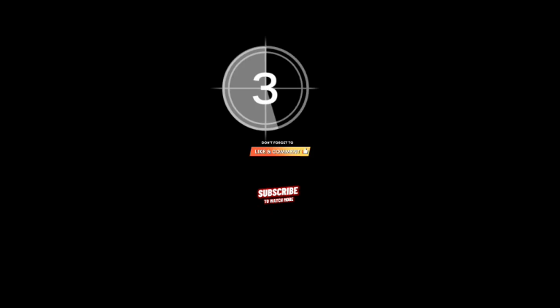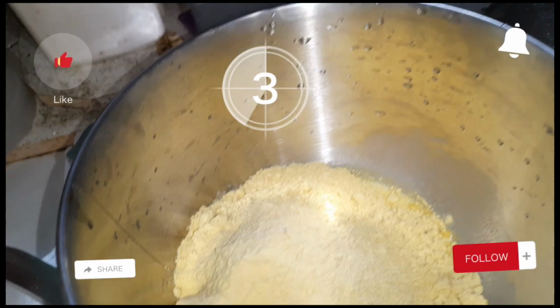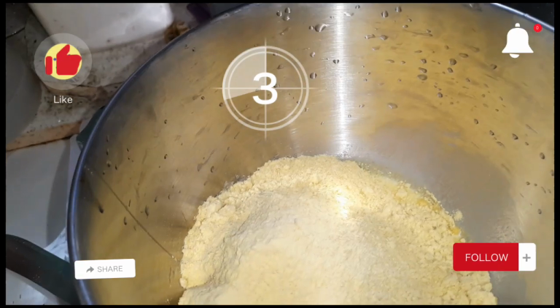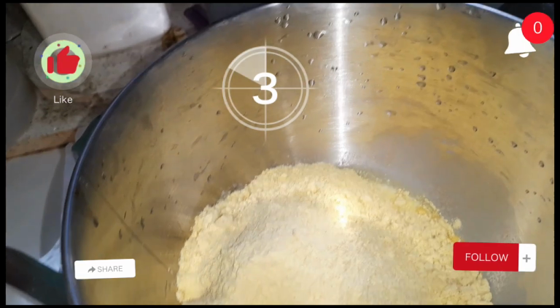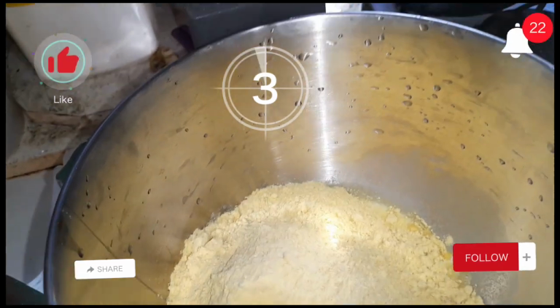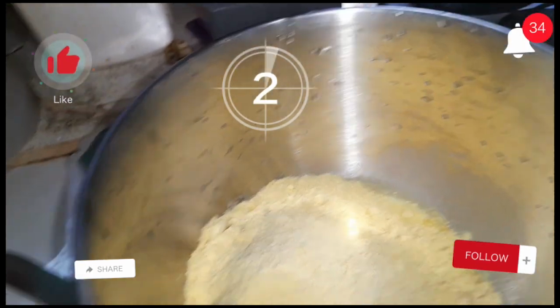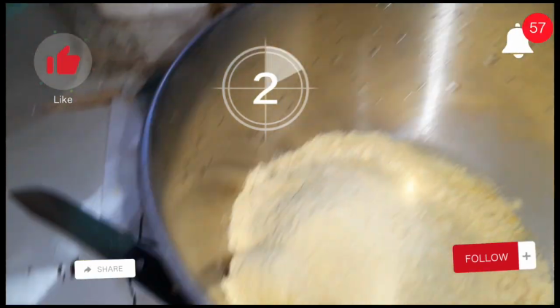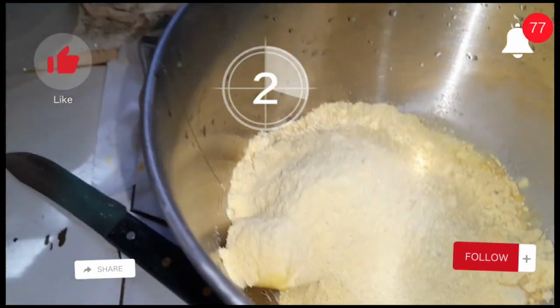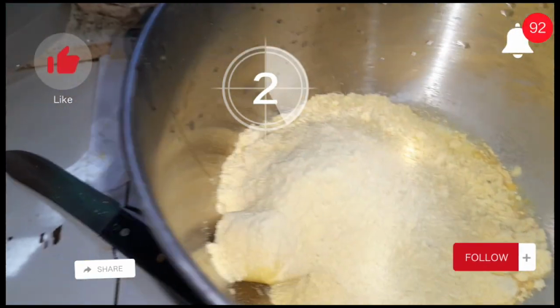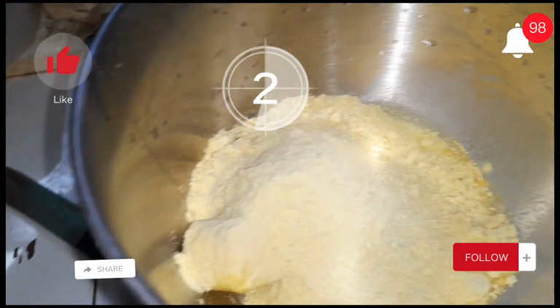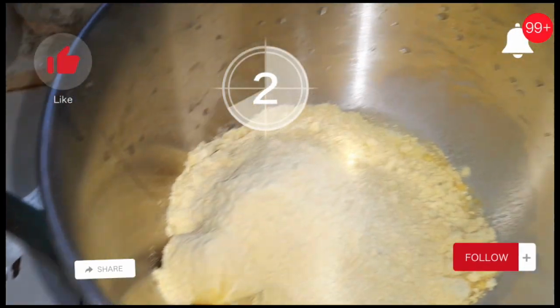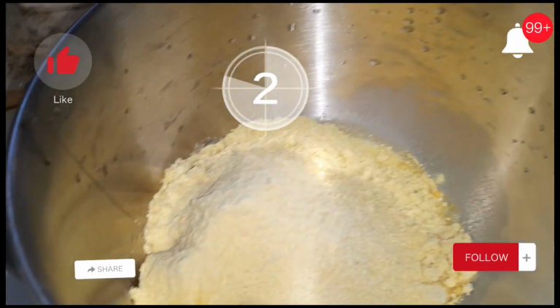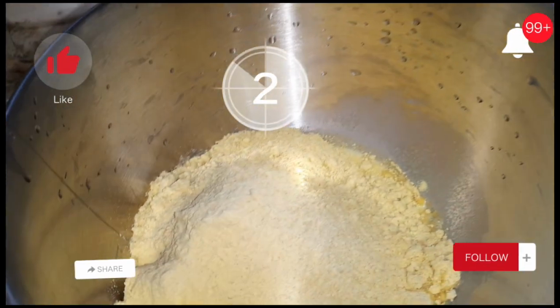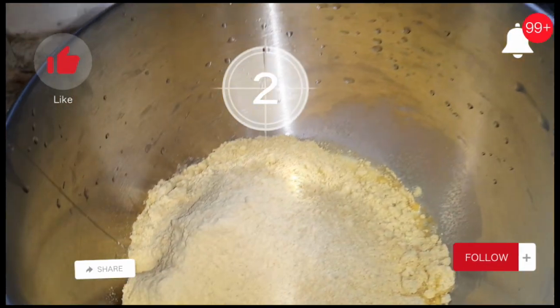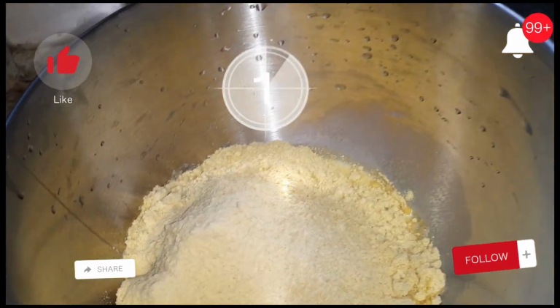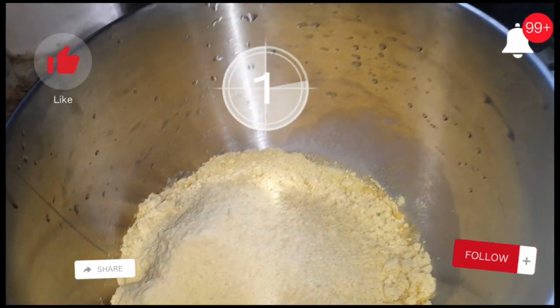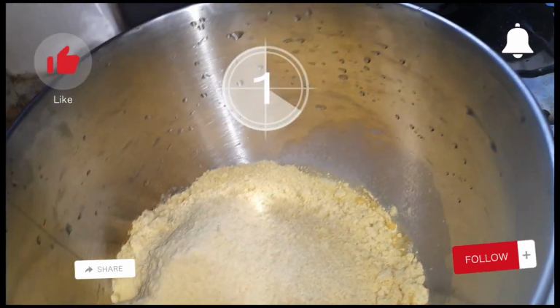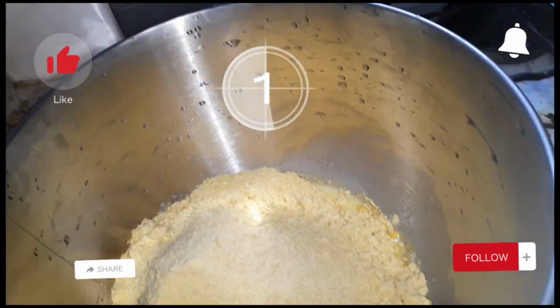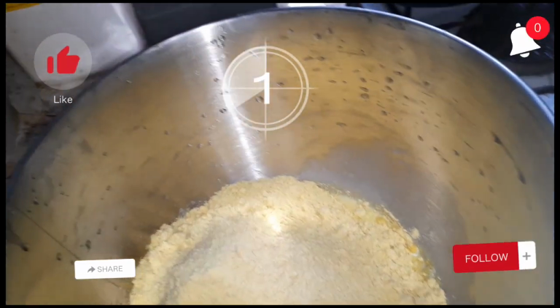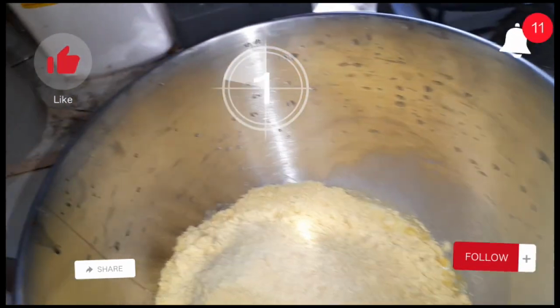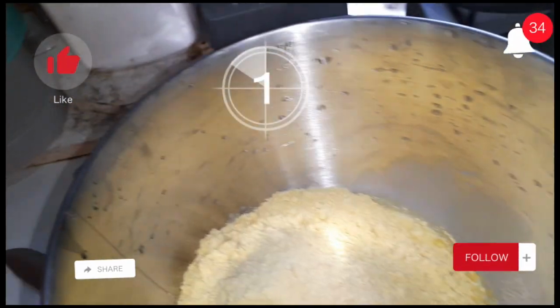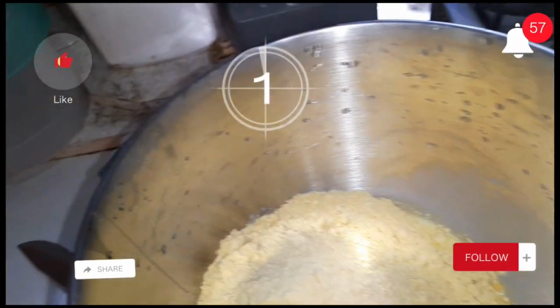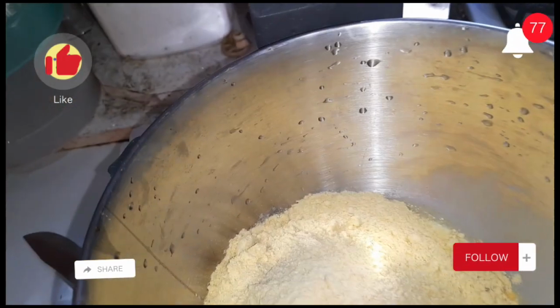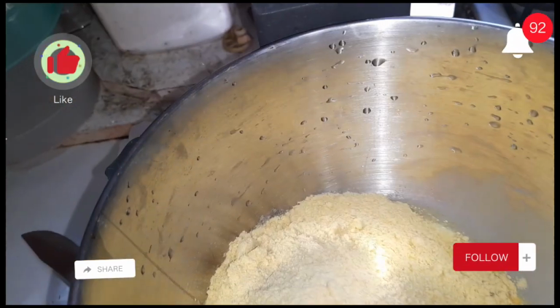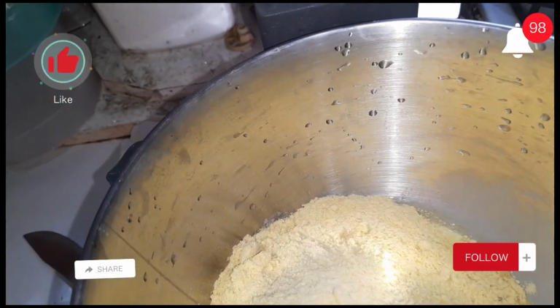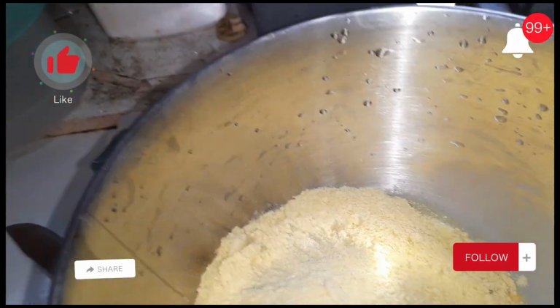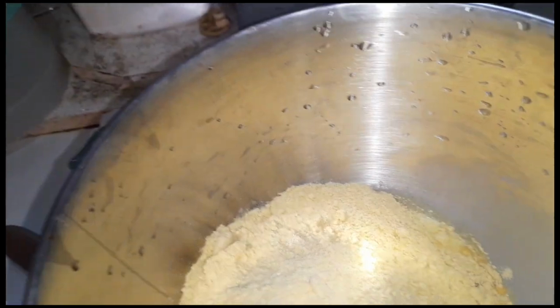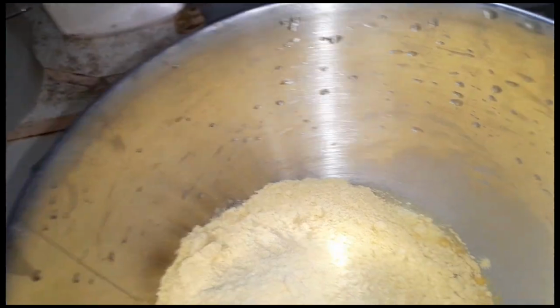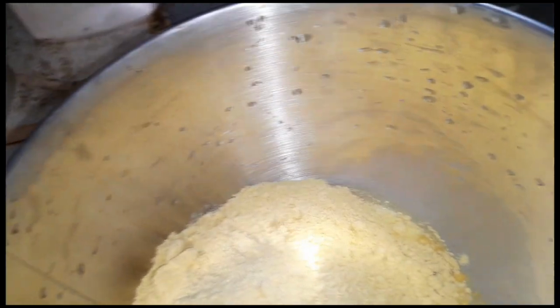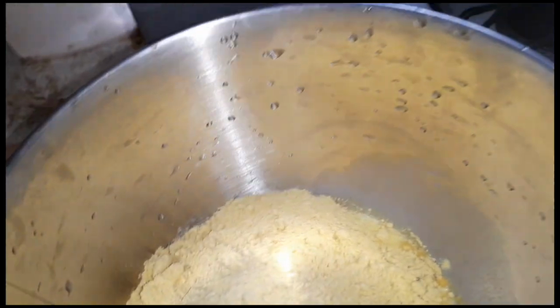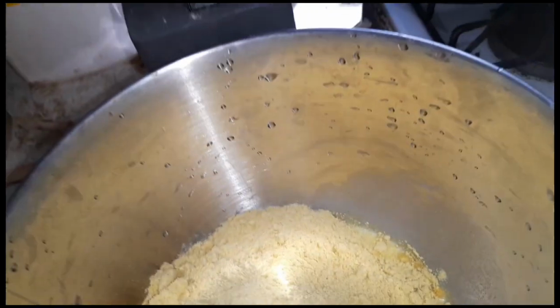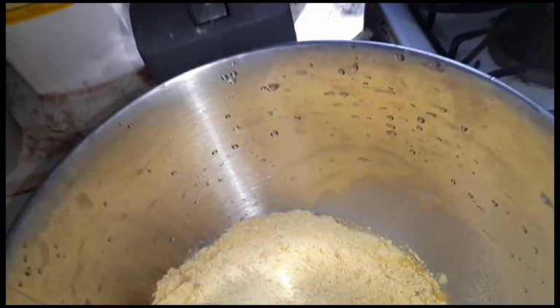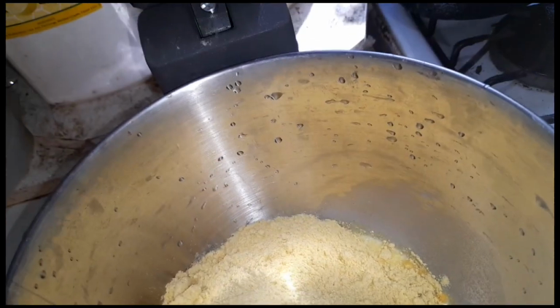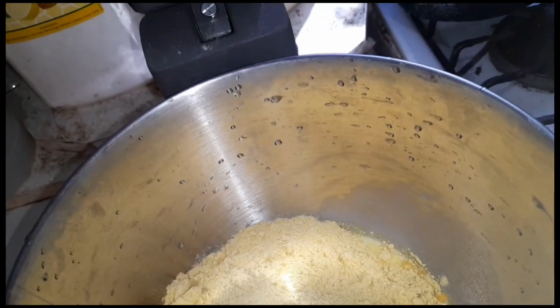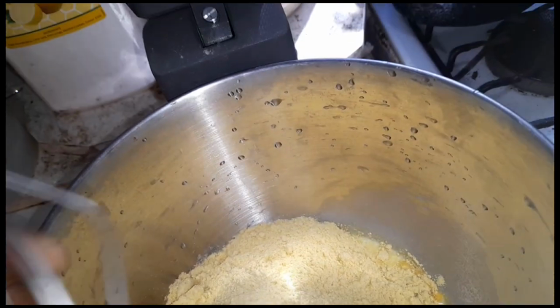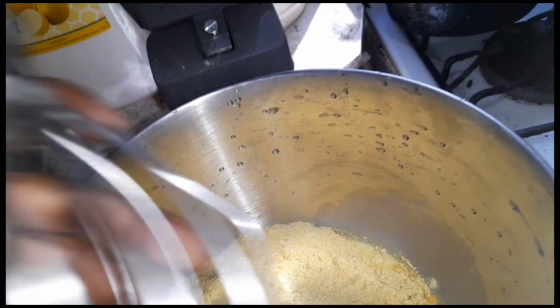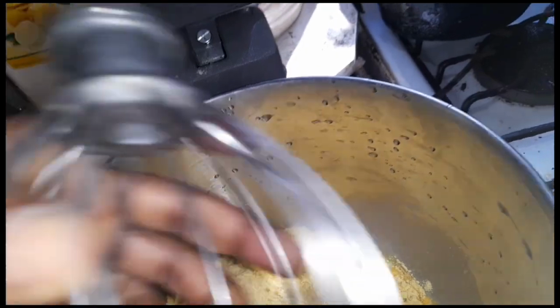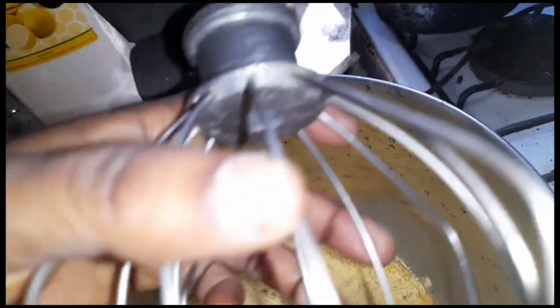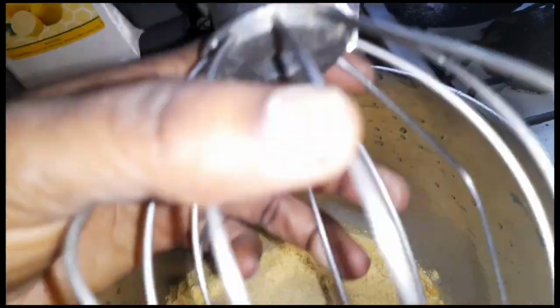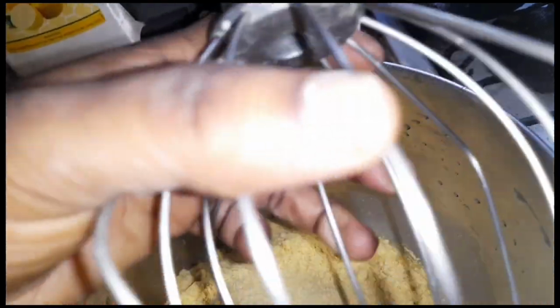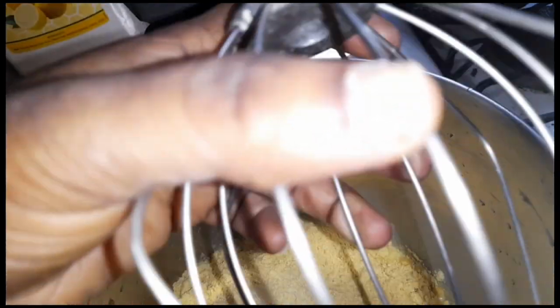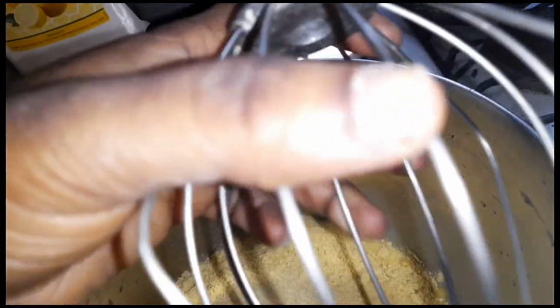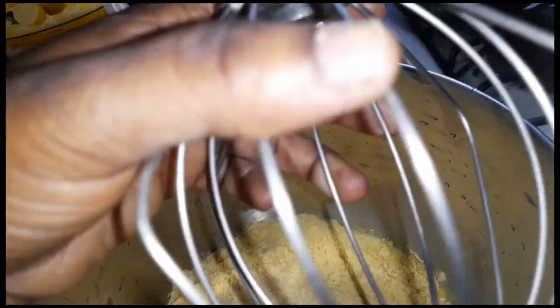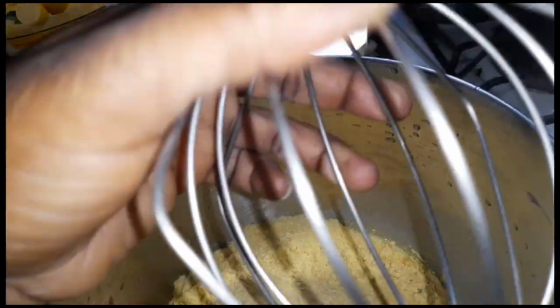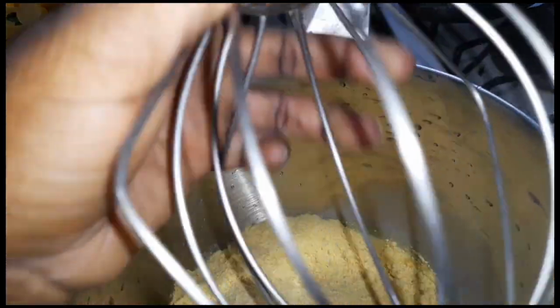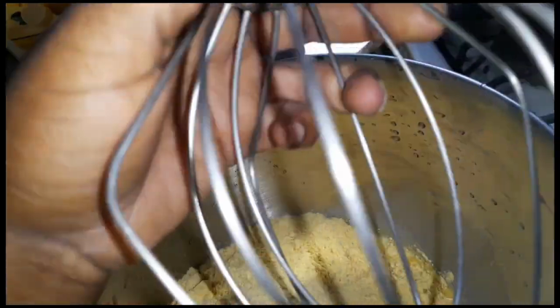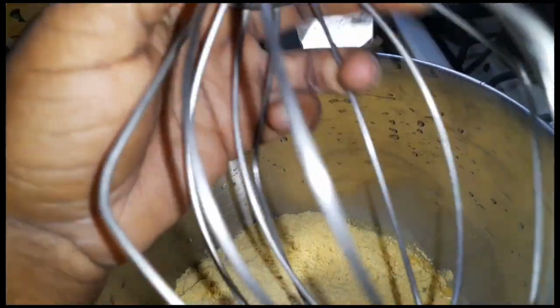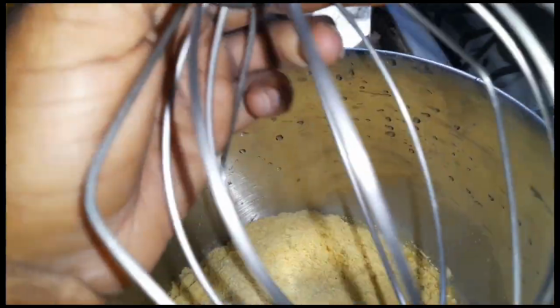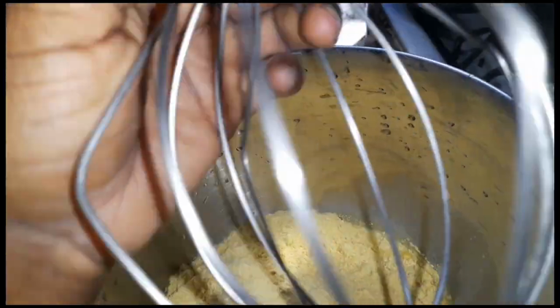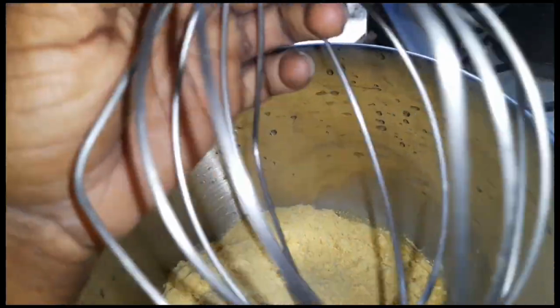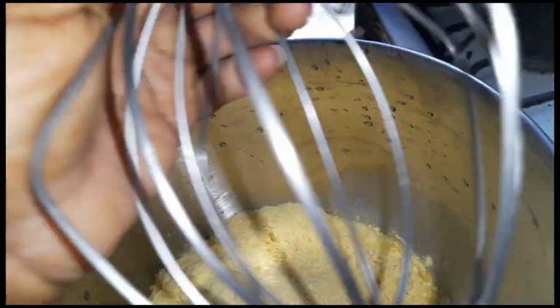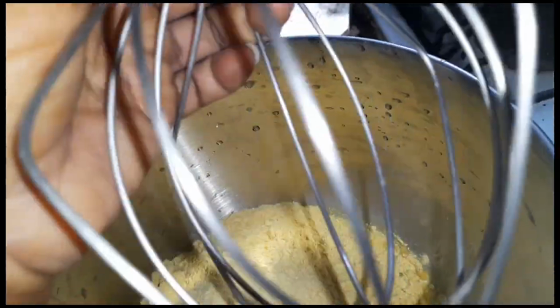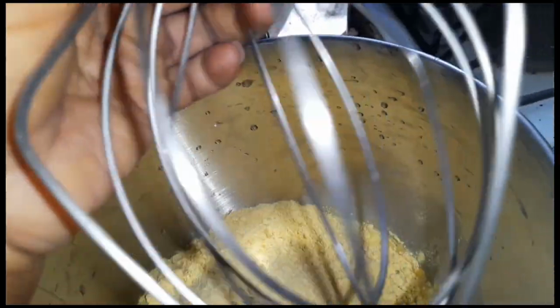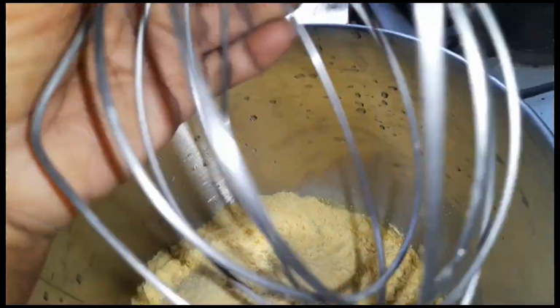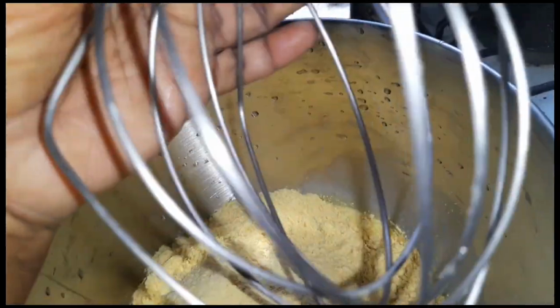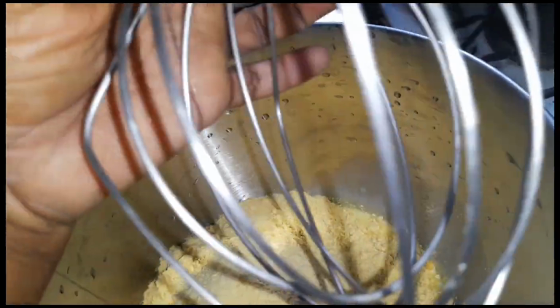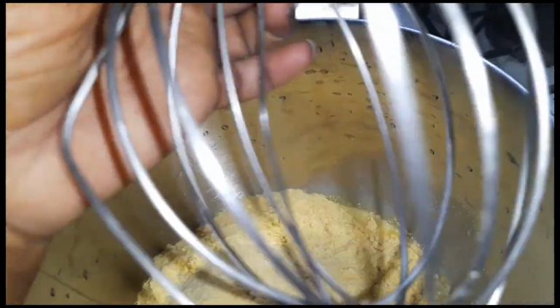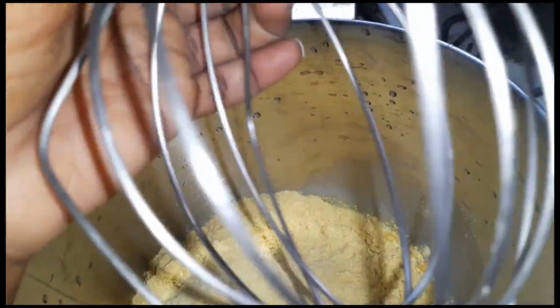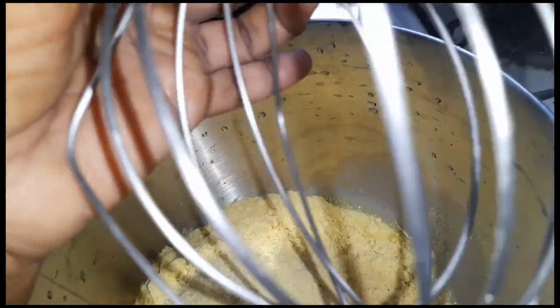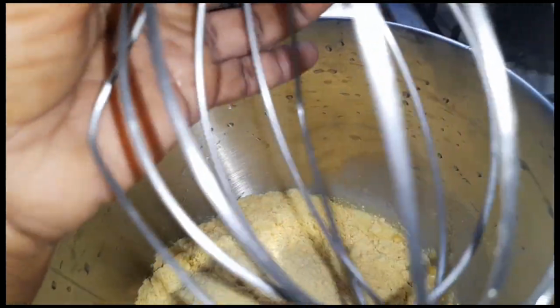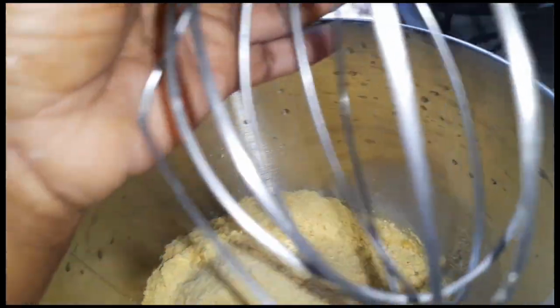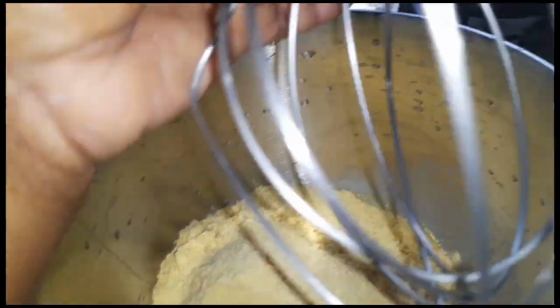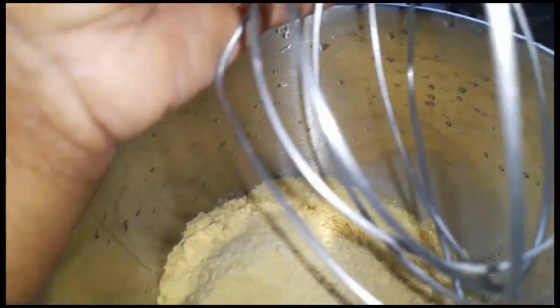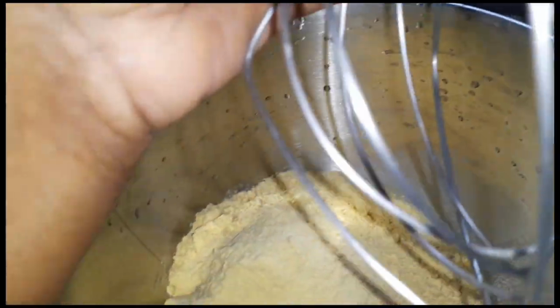Welcome back to the YouTube channel. Today we are baking pumpkin cookies, so I will put in the ingredients and we will get started.